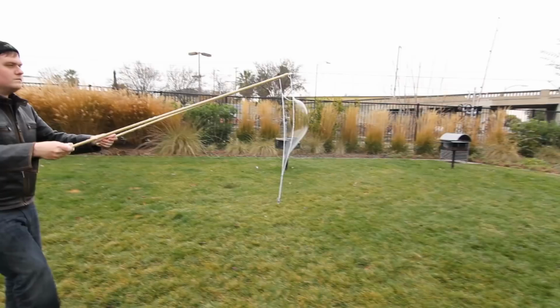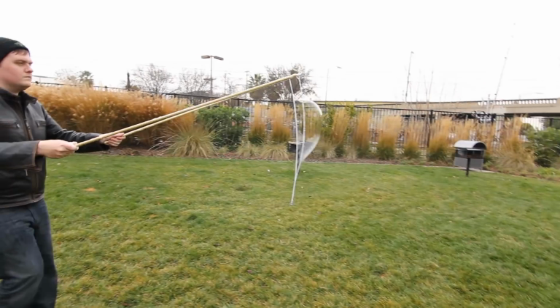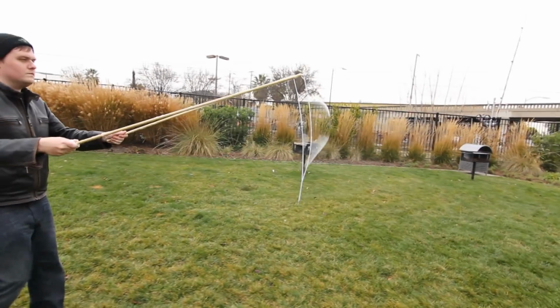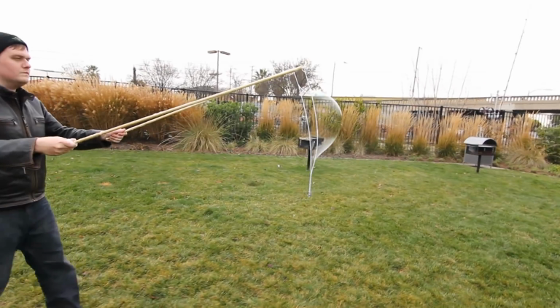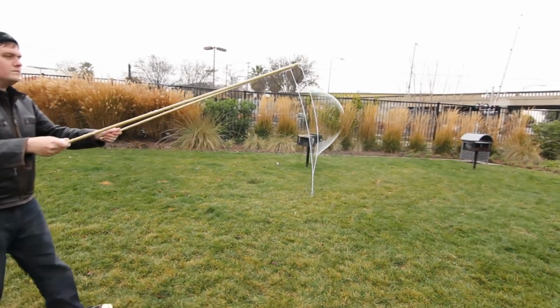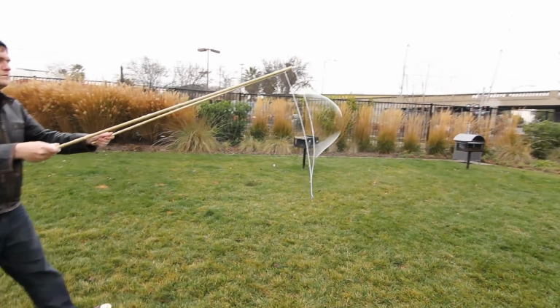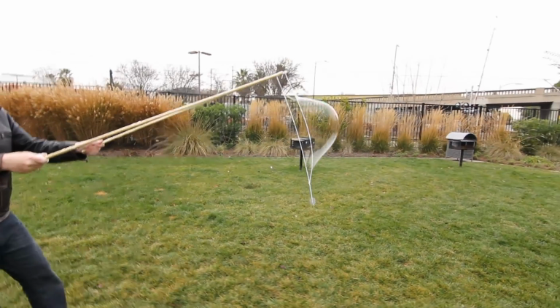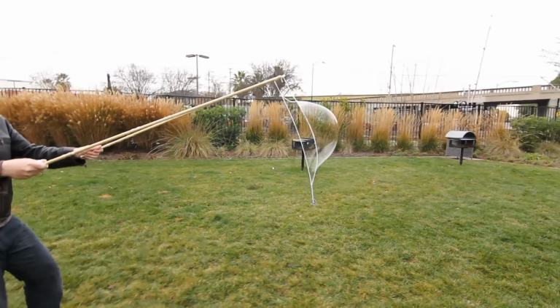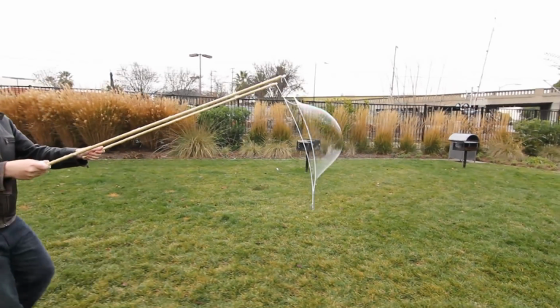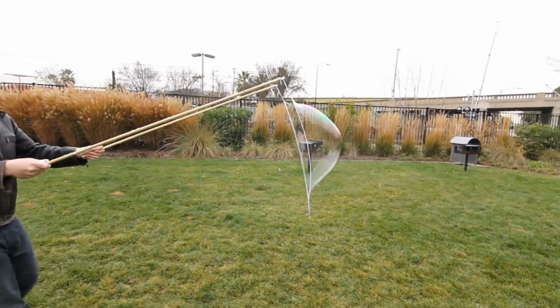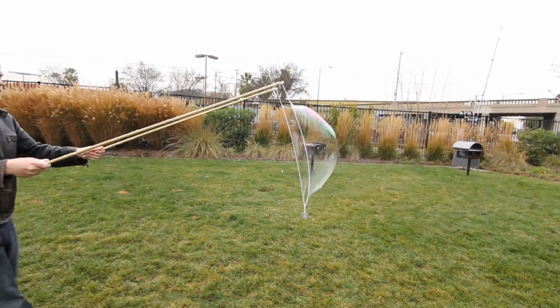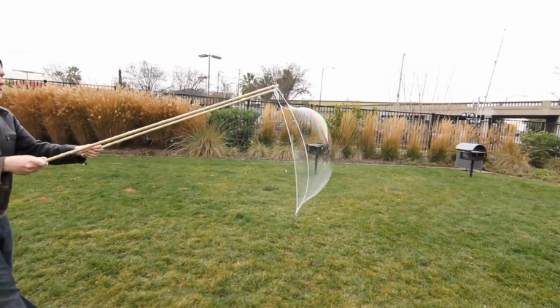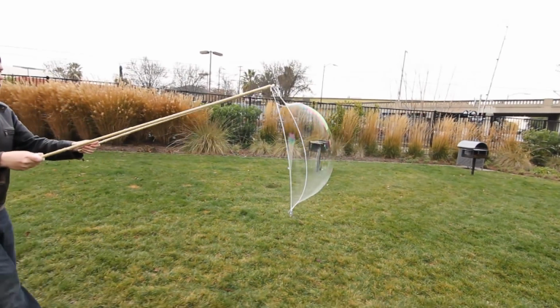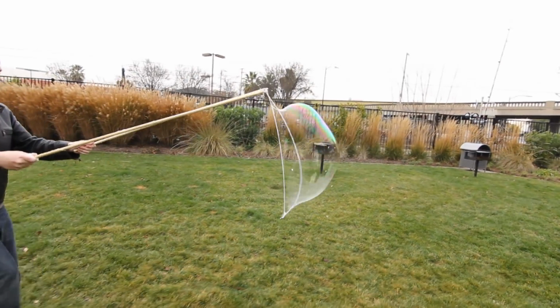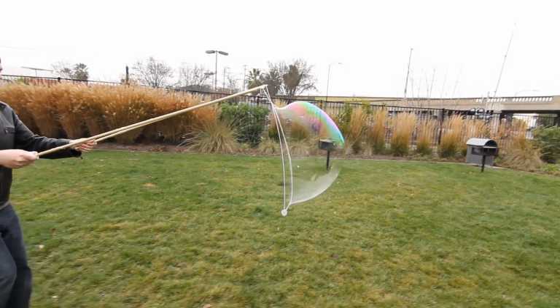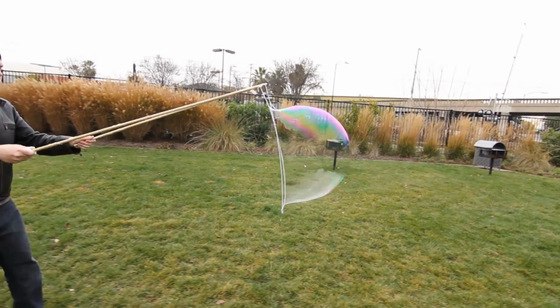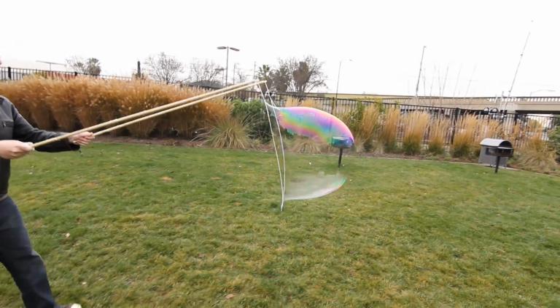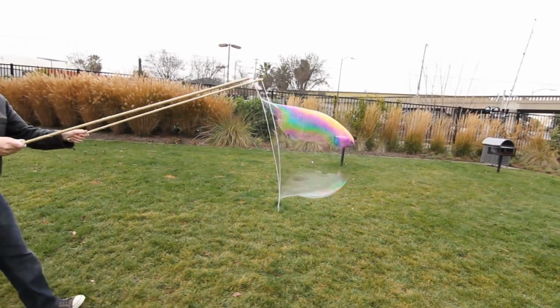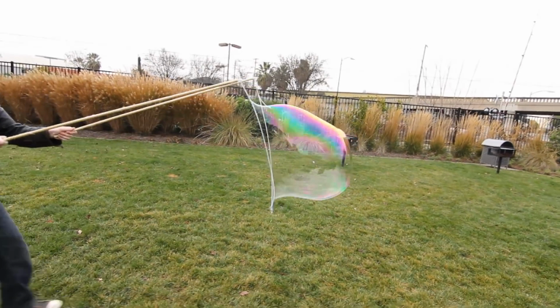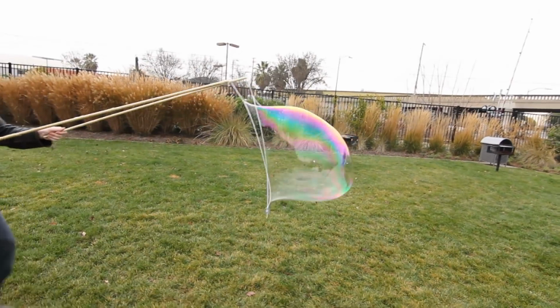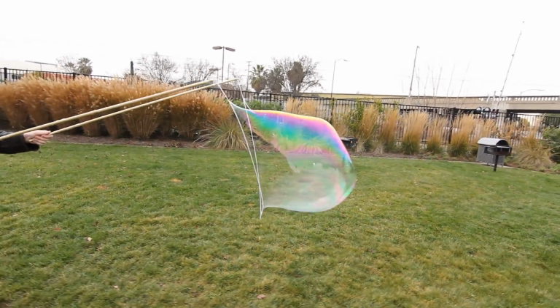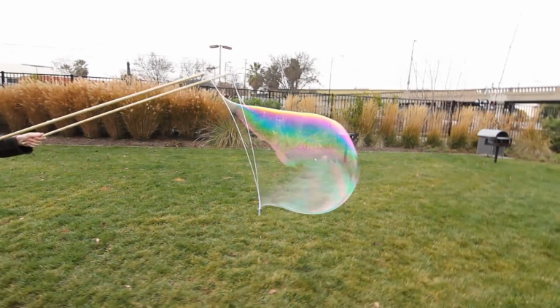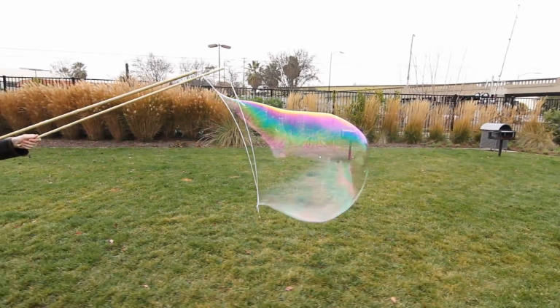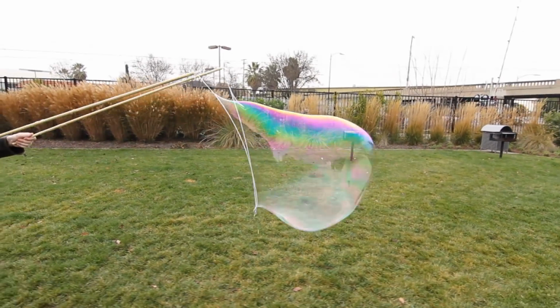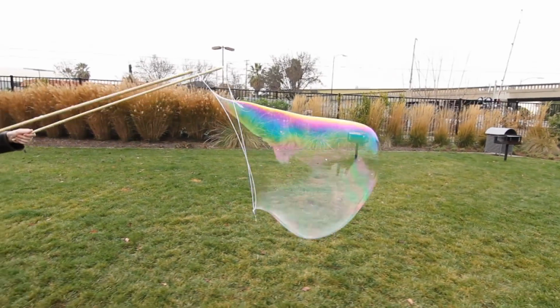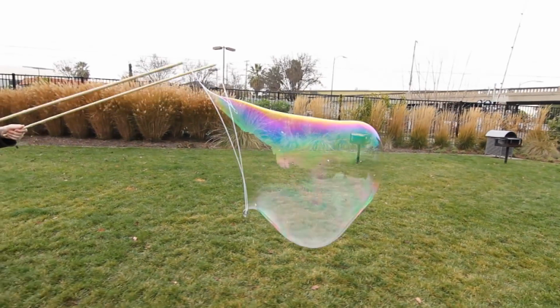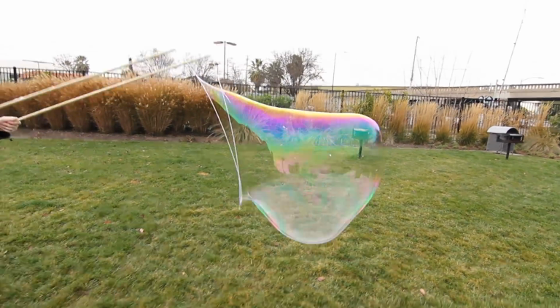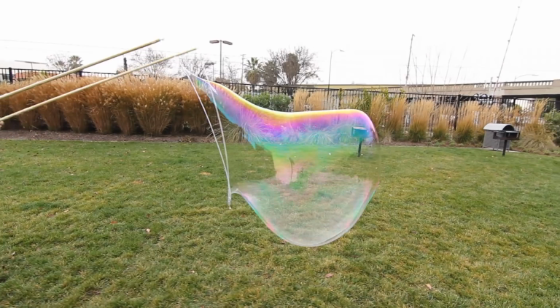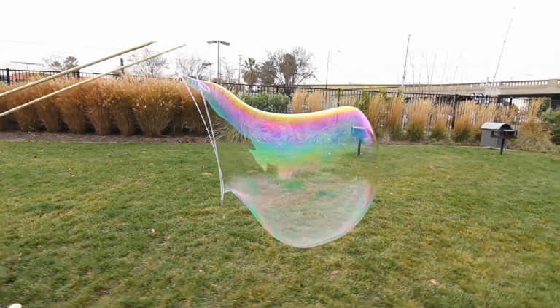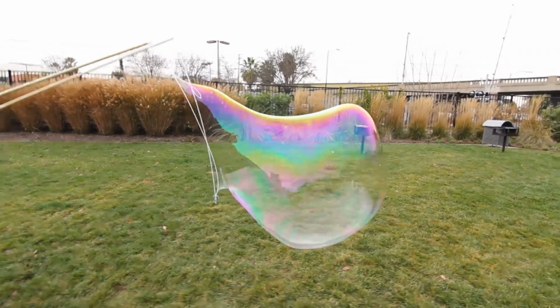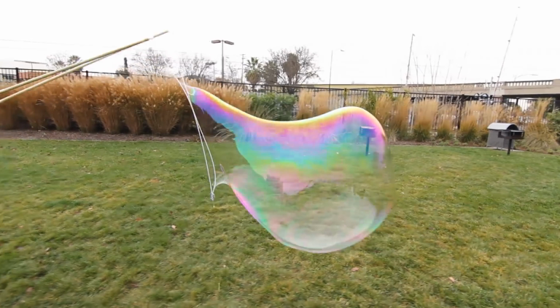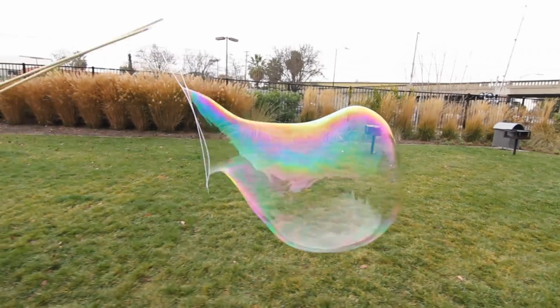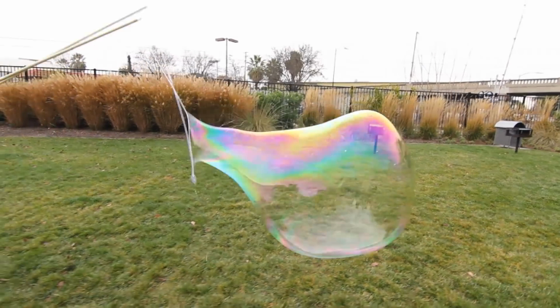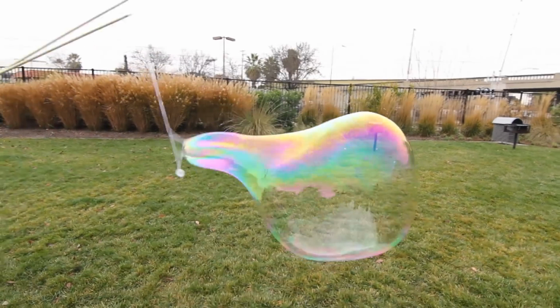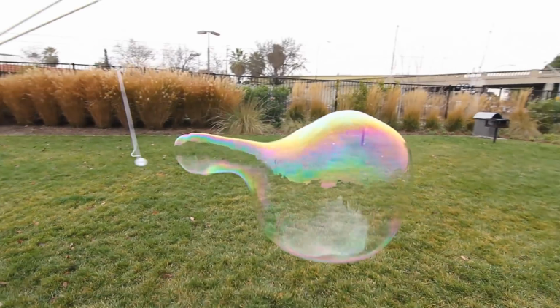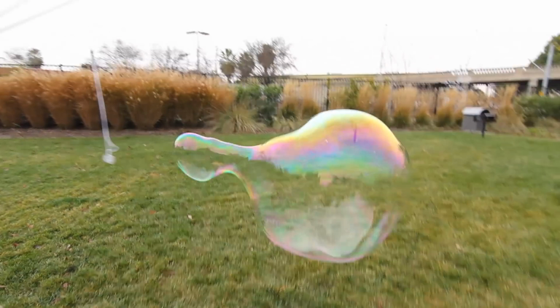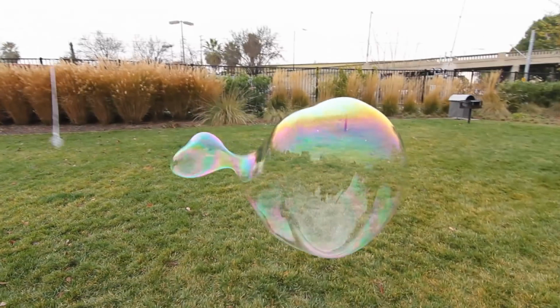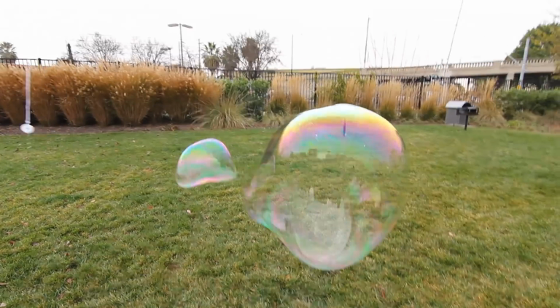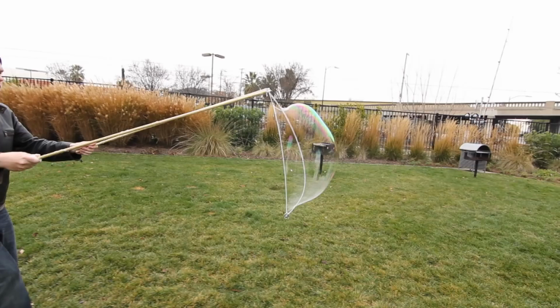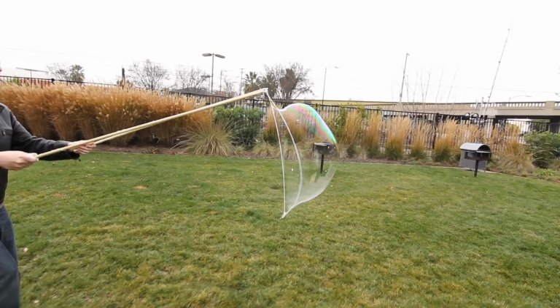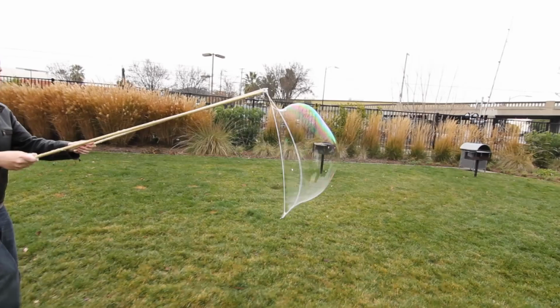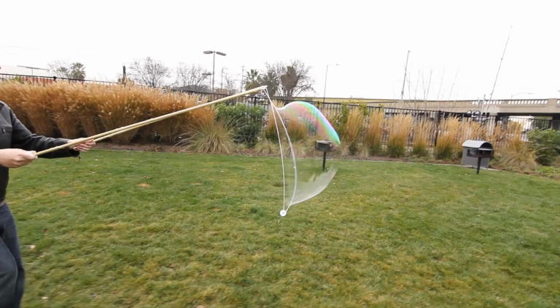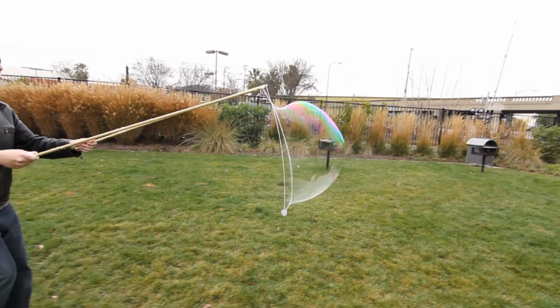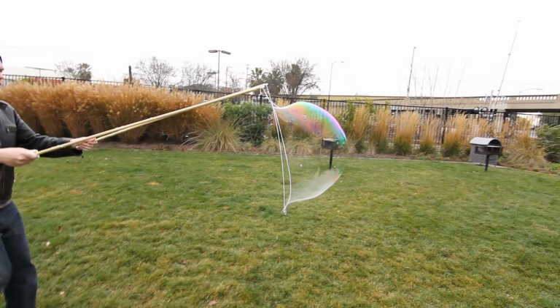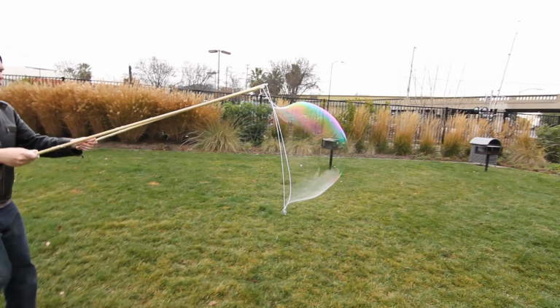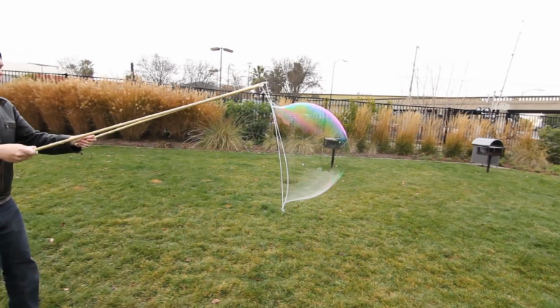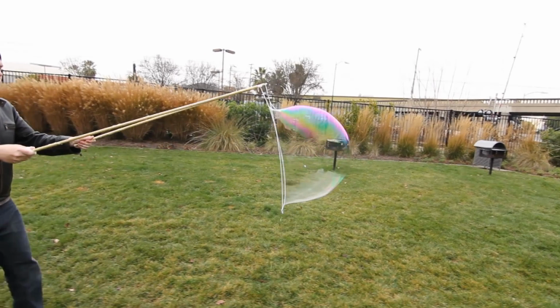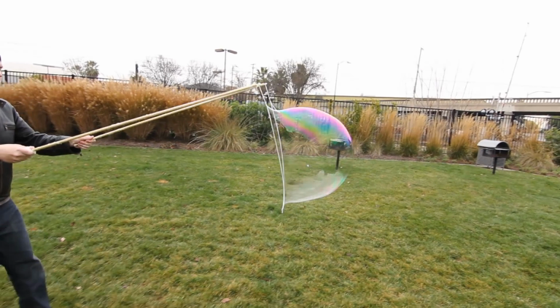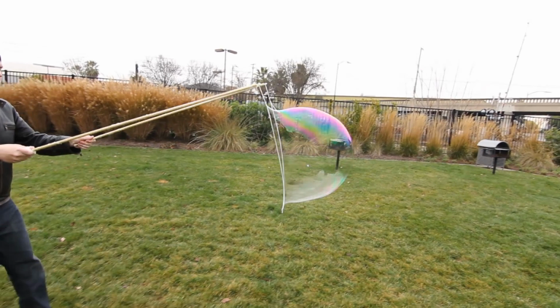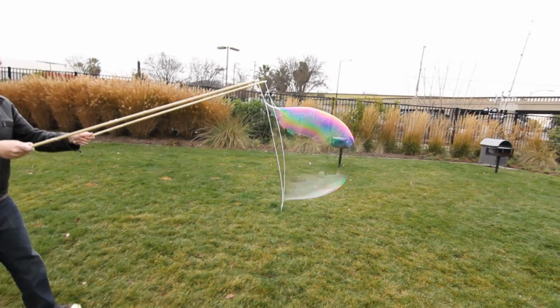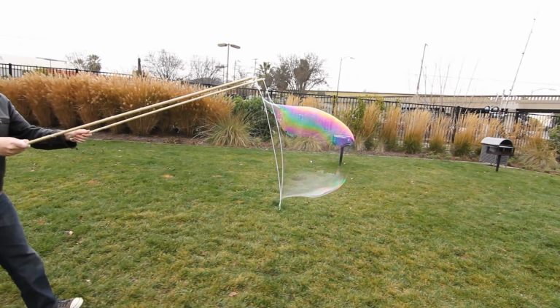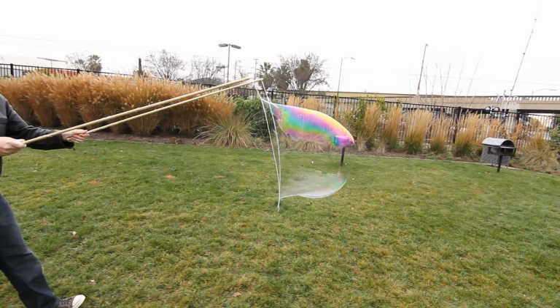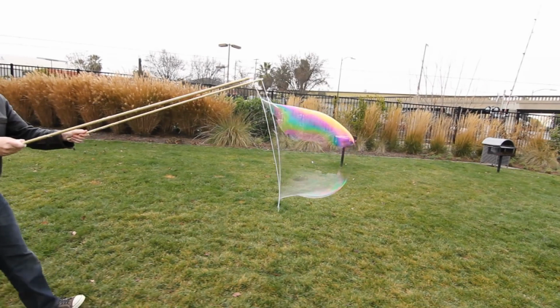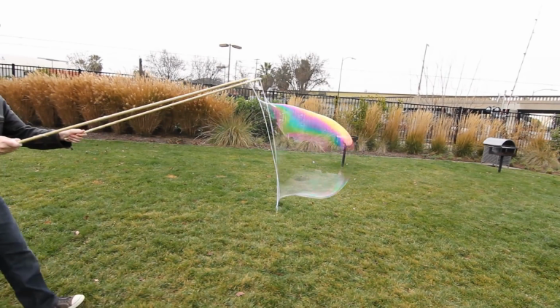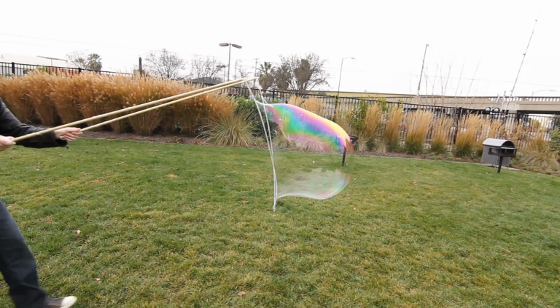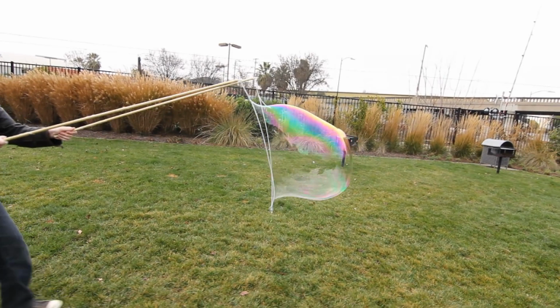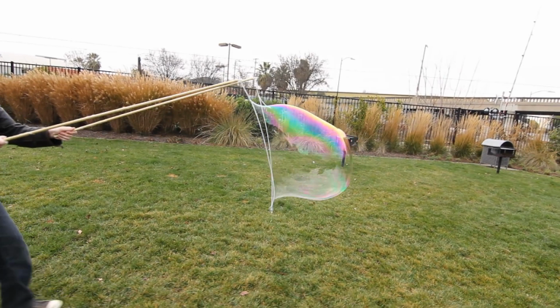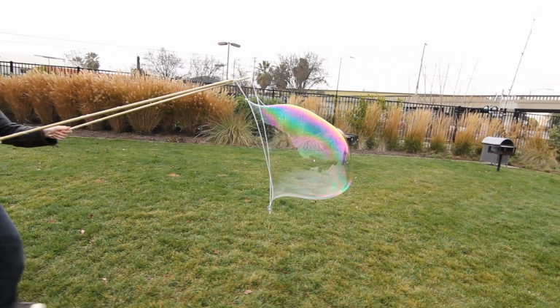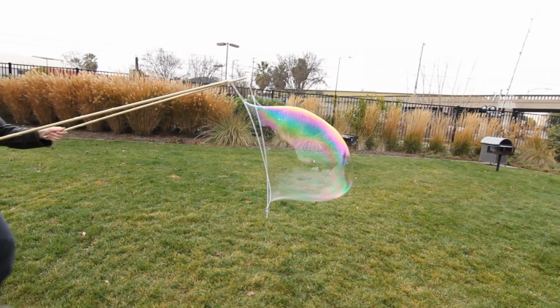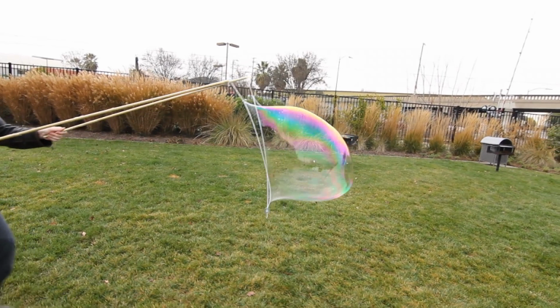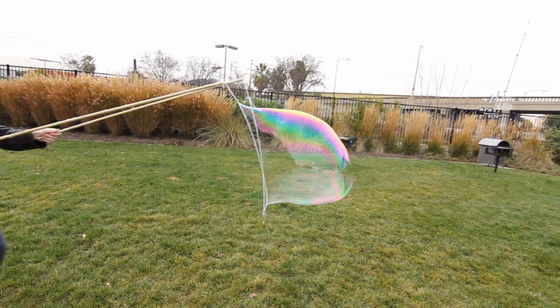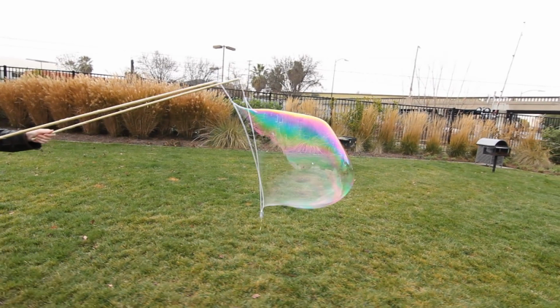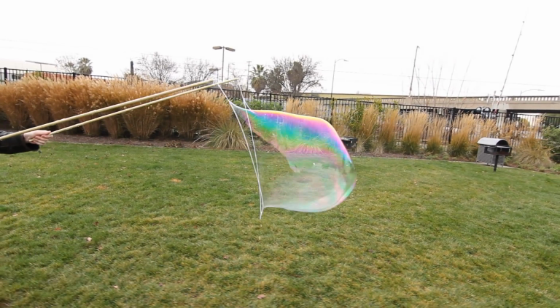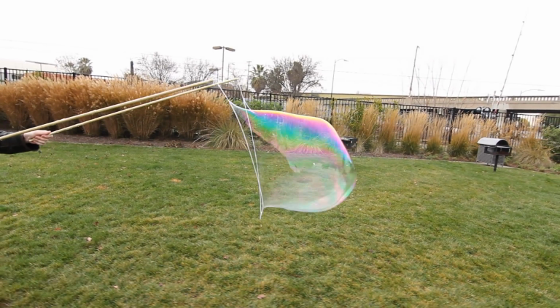When you touch a bubble, it pops. To prevent that, you can touch a bubble with anything covered in the soap solution itself, or possibly even wet.